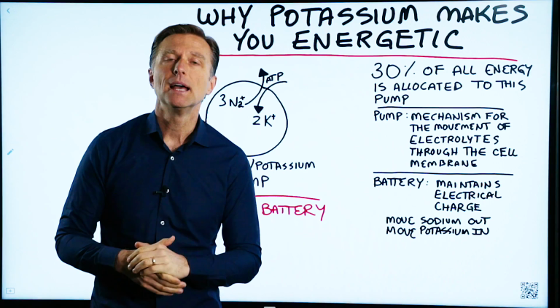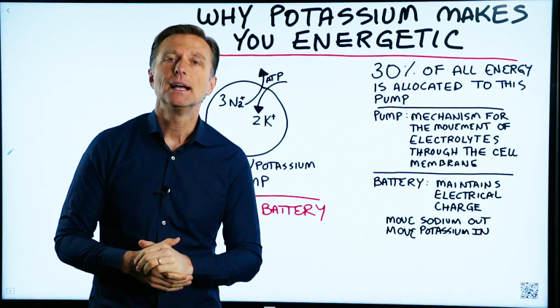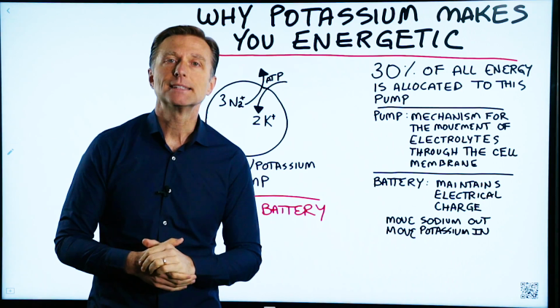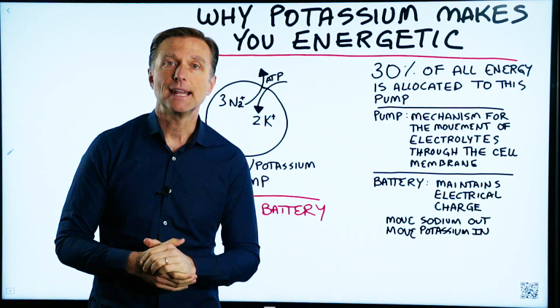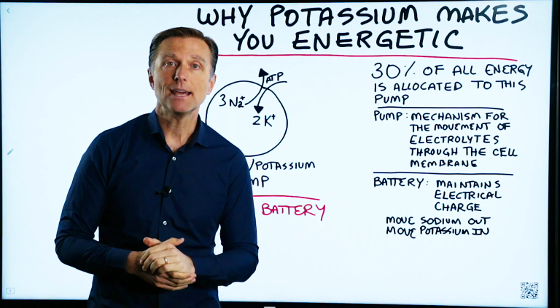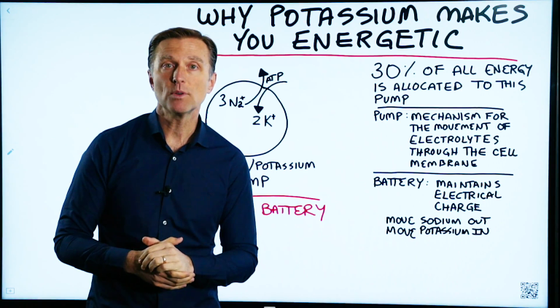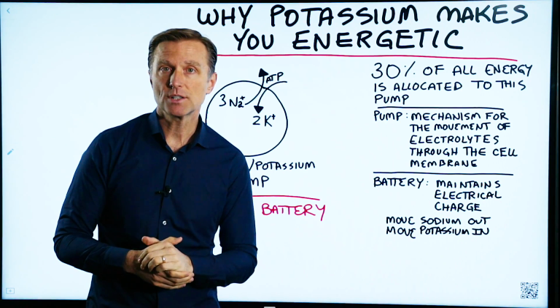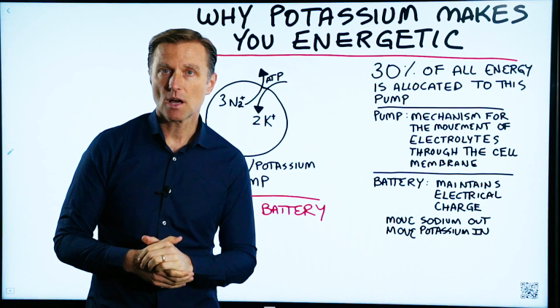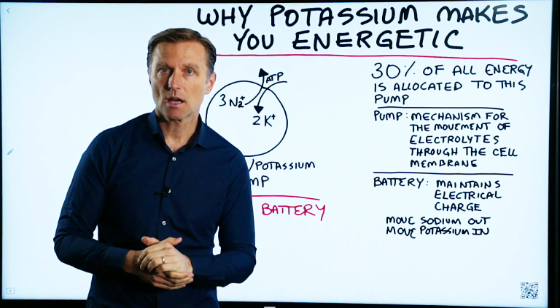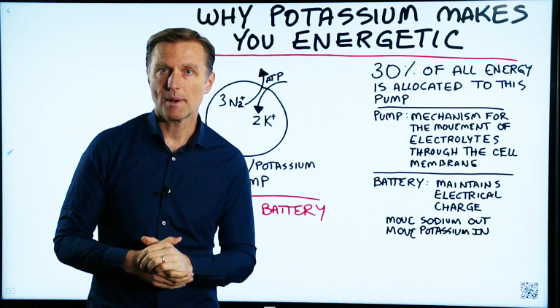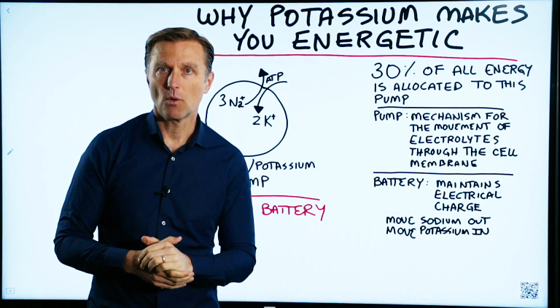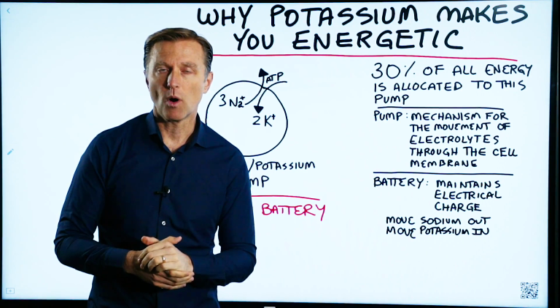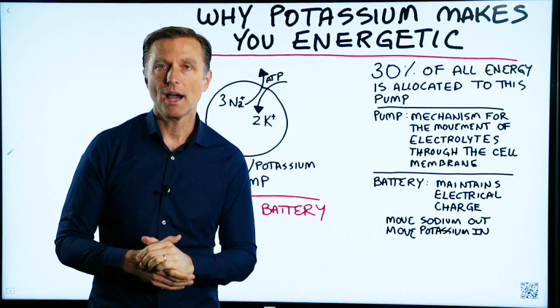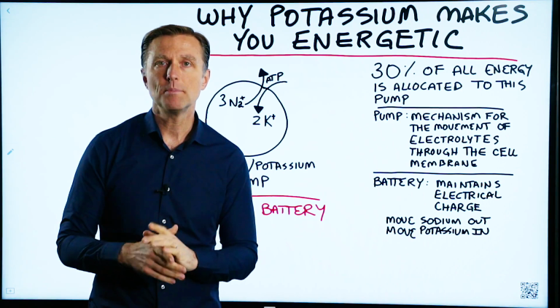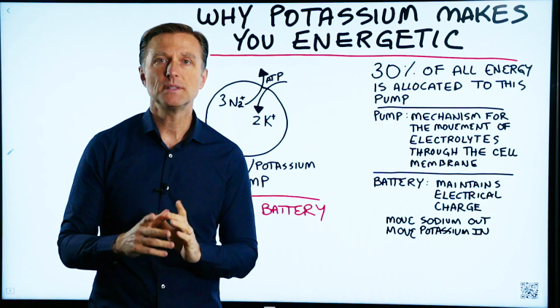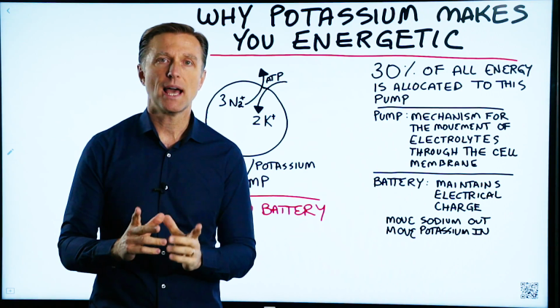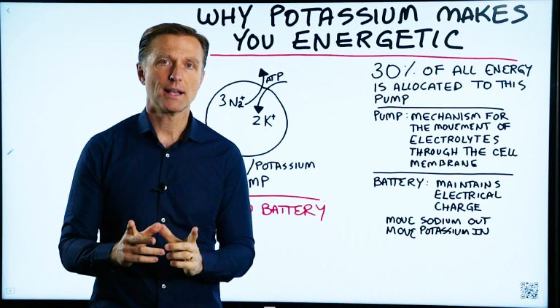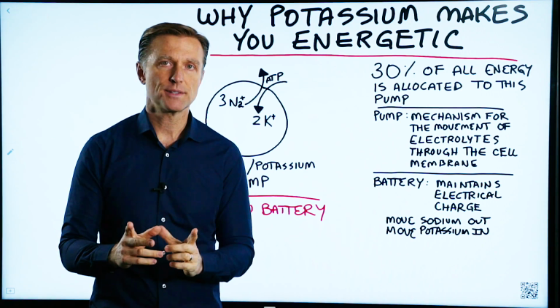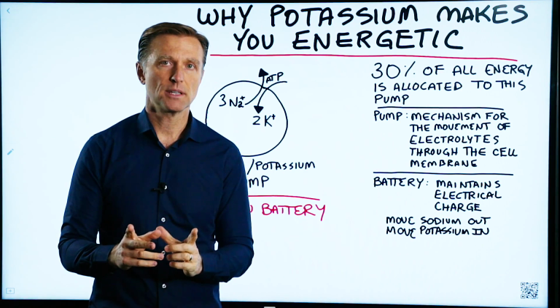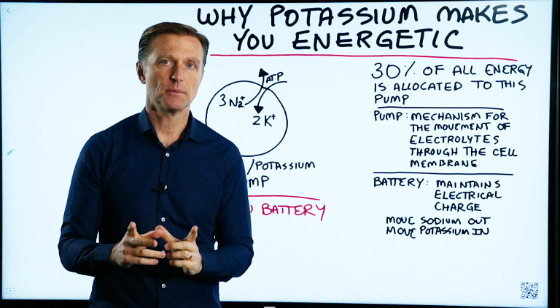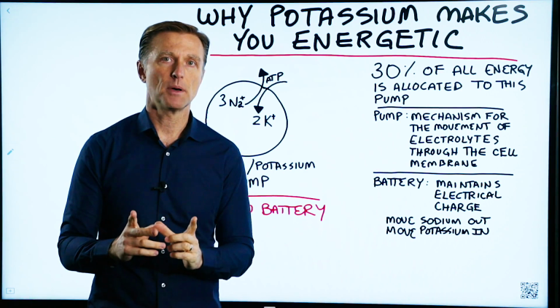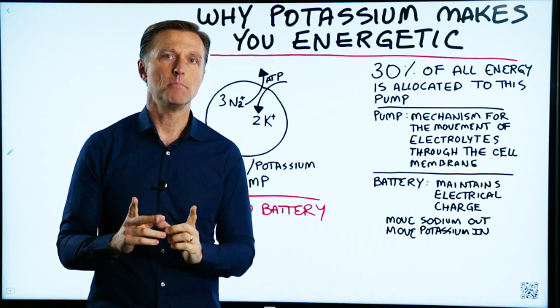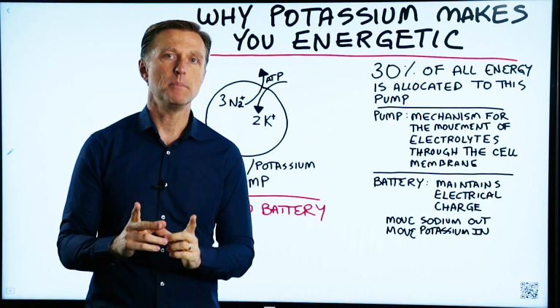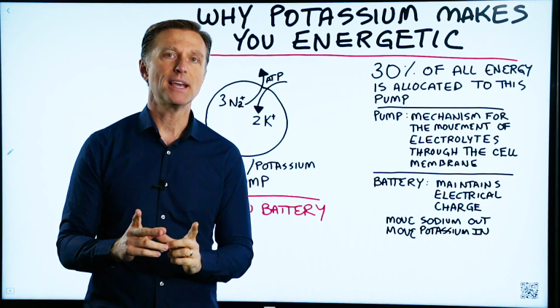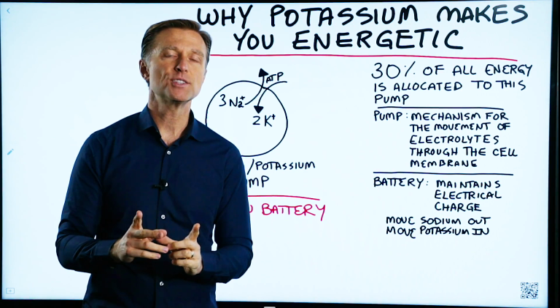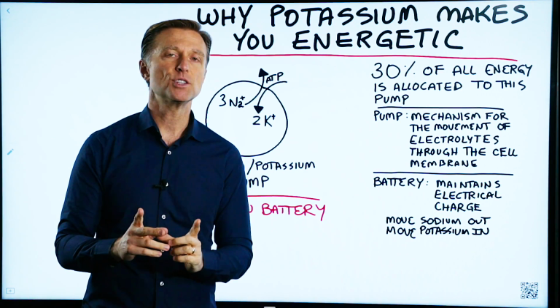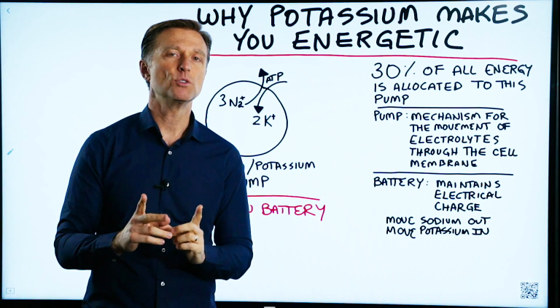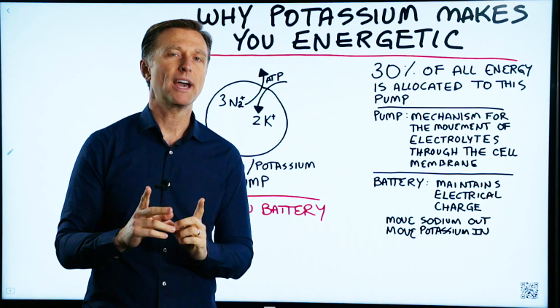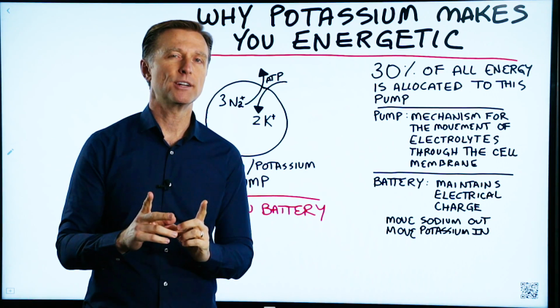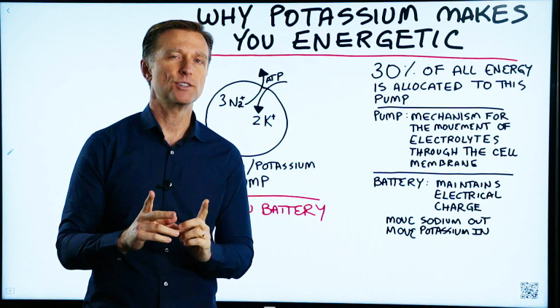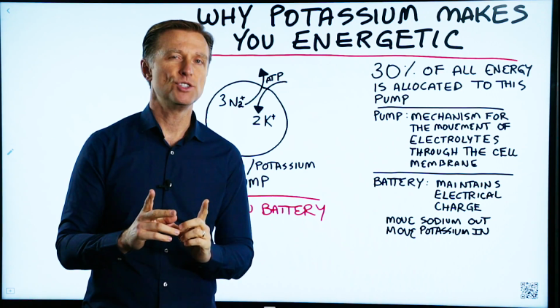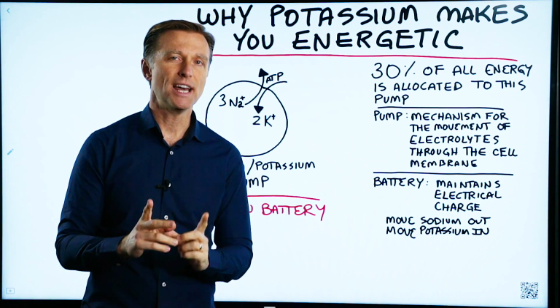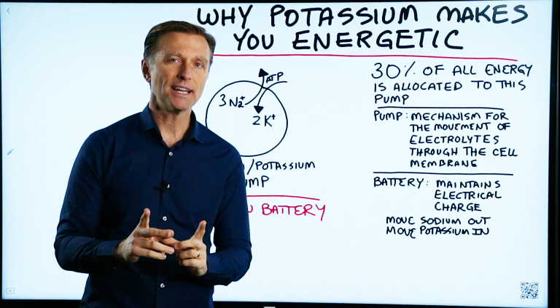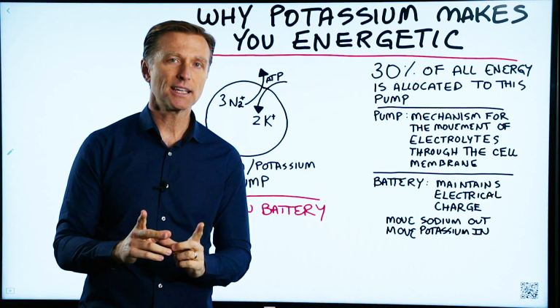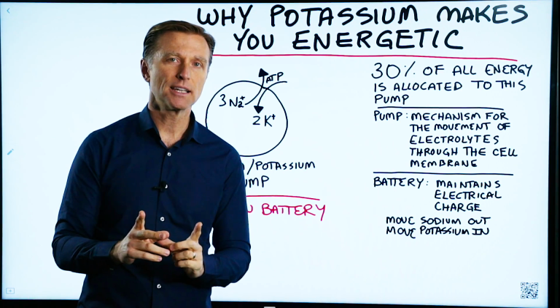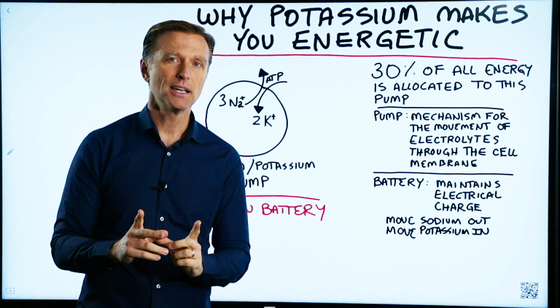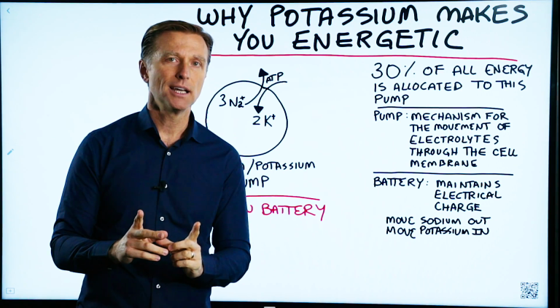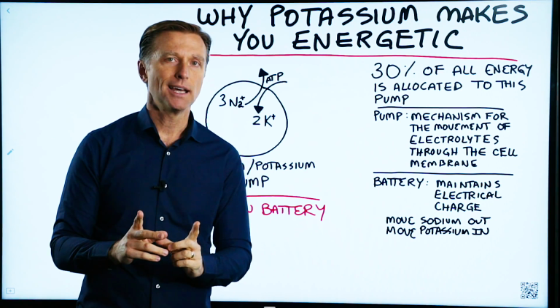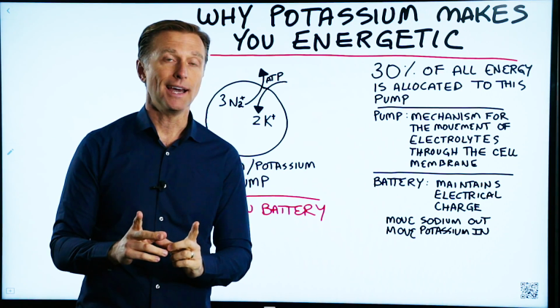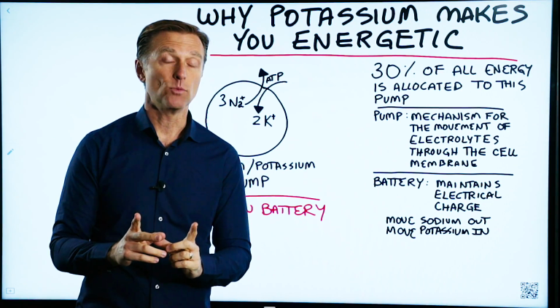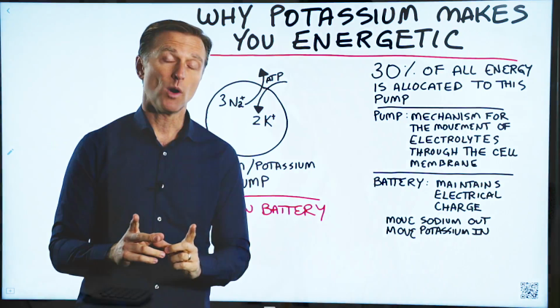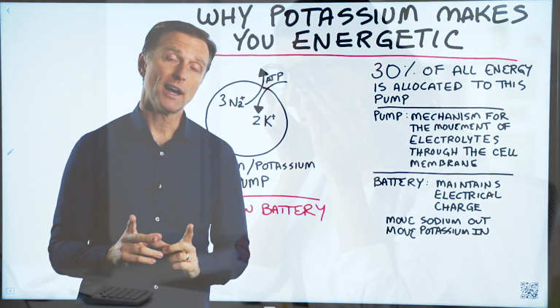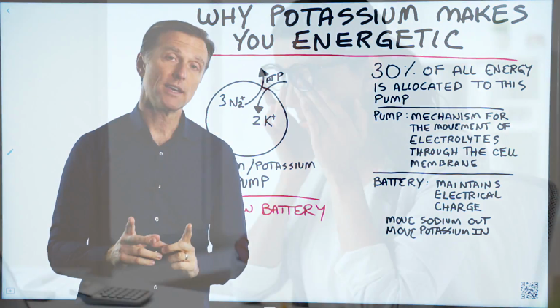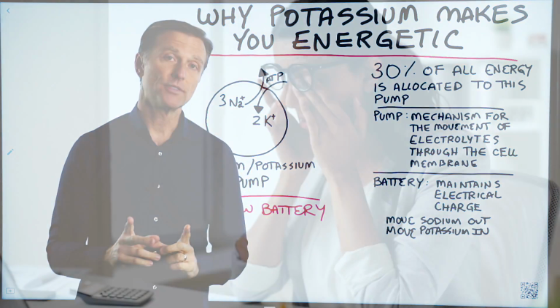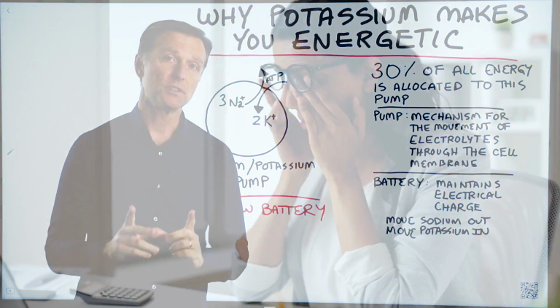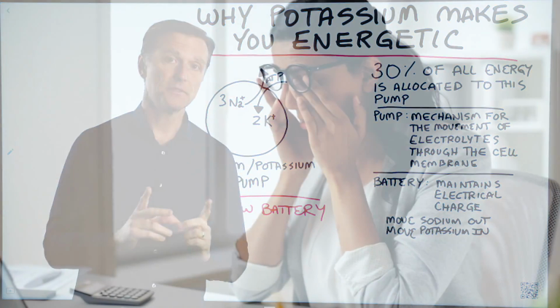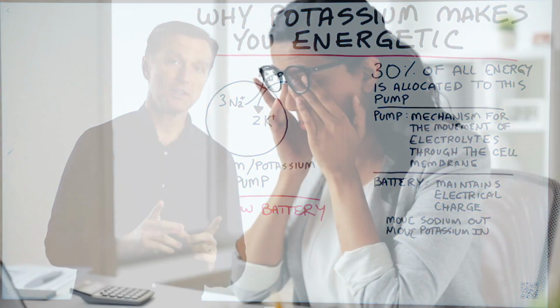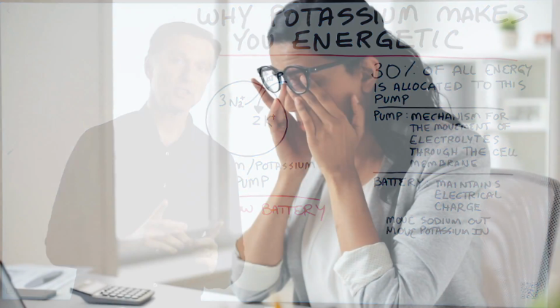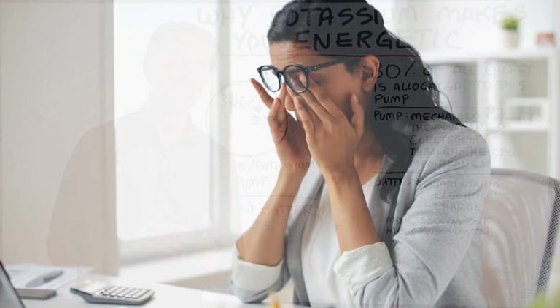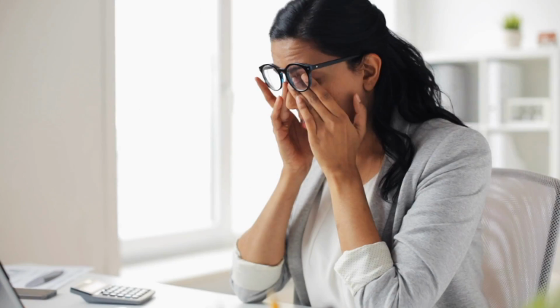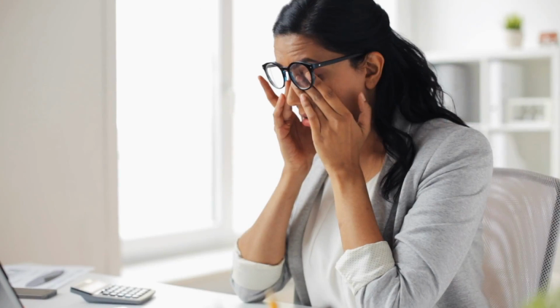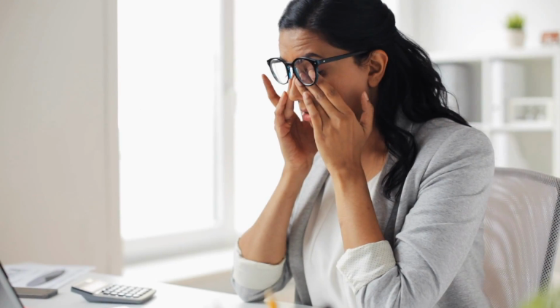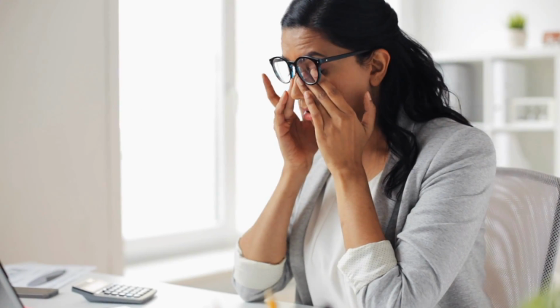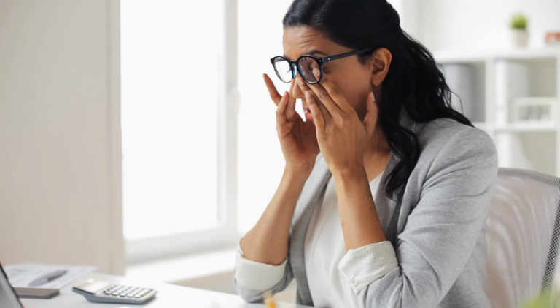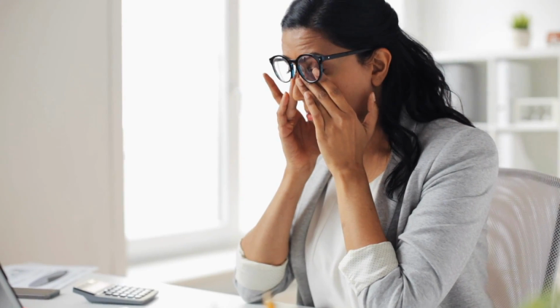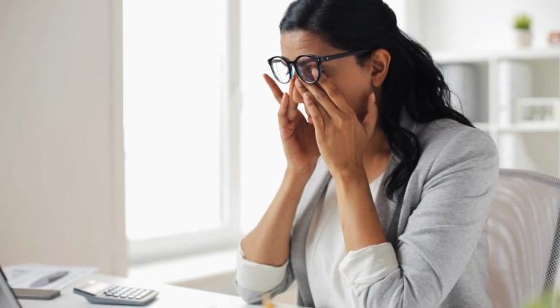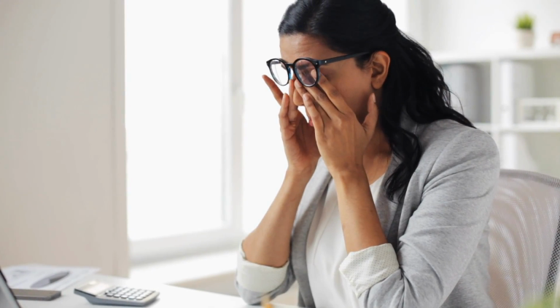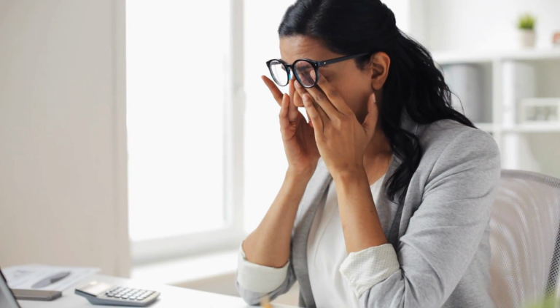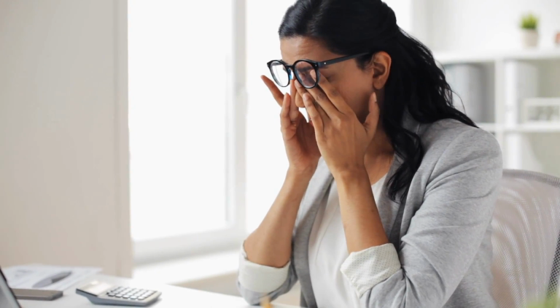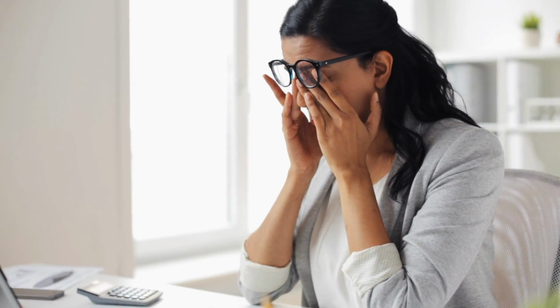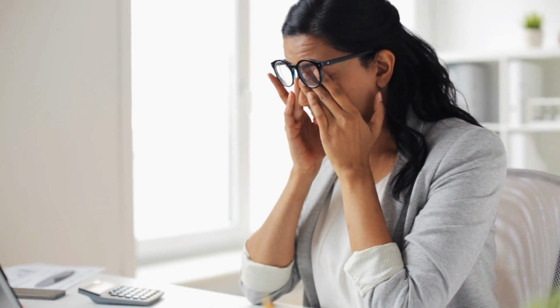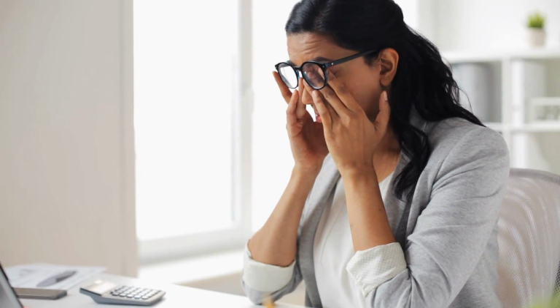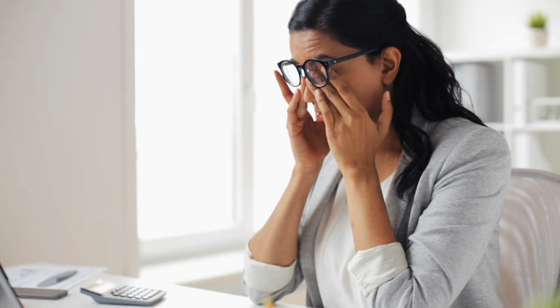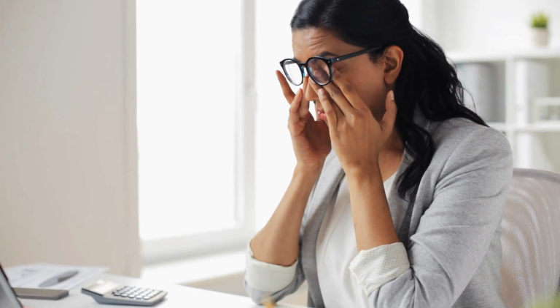Today, I want to talk about why potassium makes you energetic and why, if you're deficient, you become fatigued.